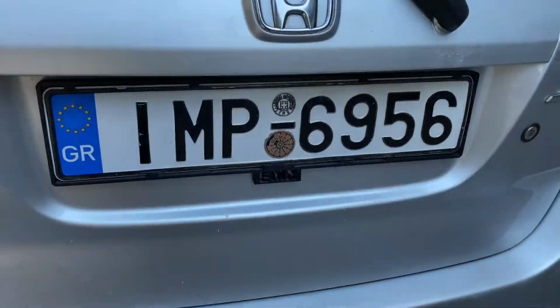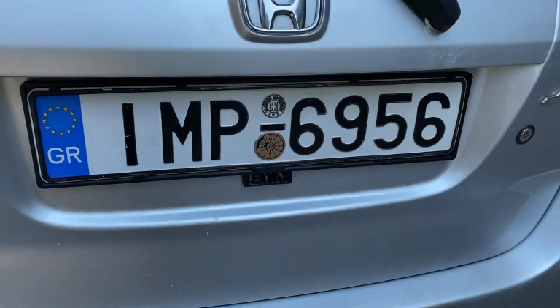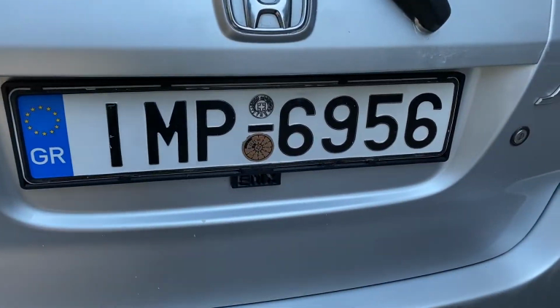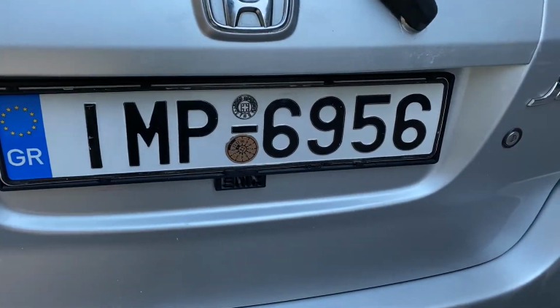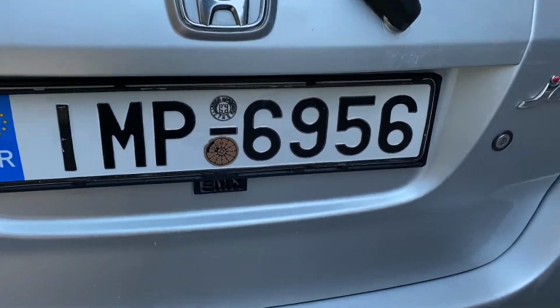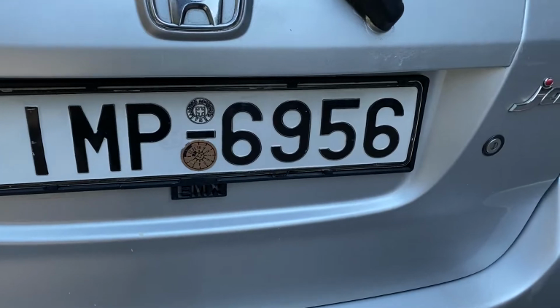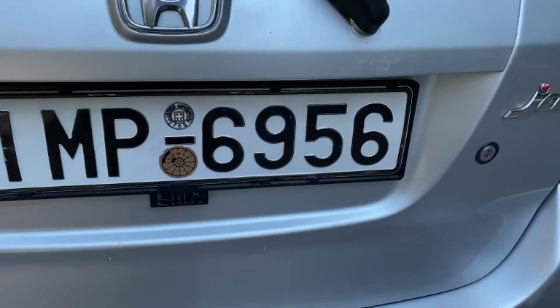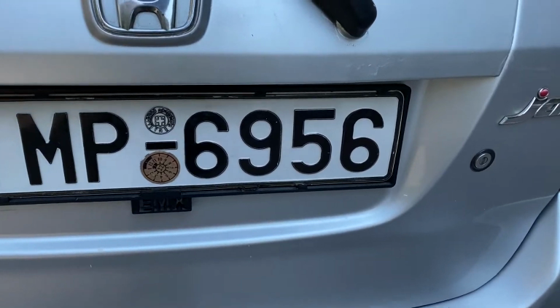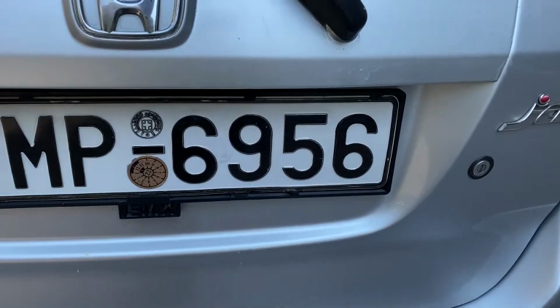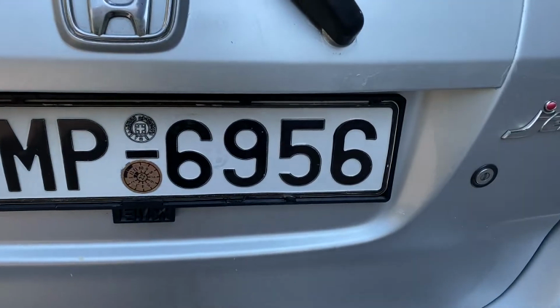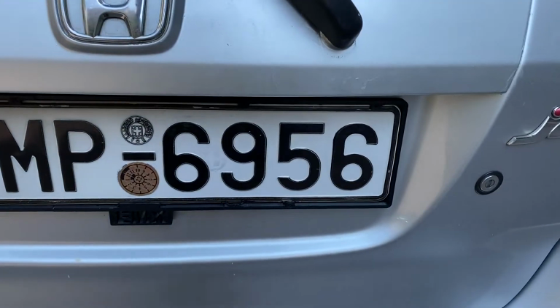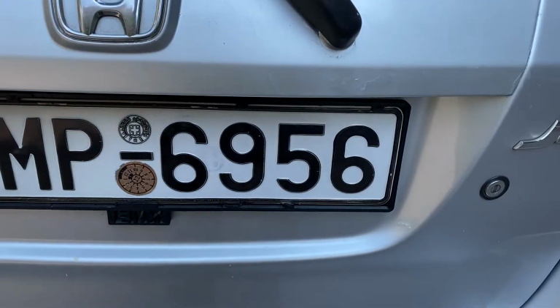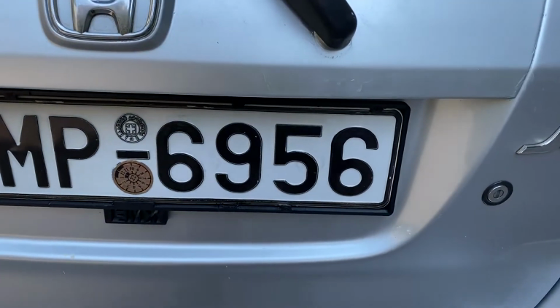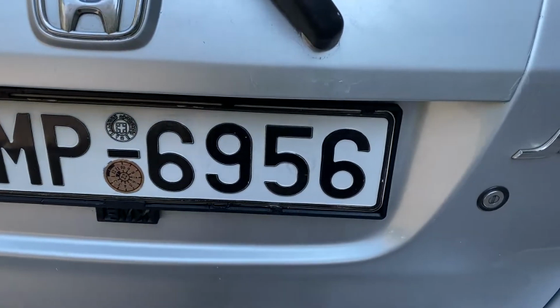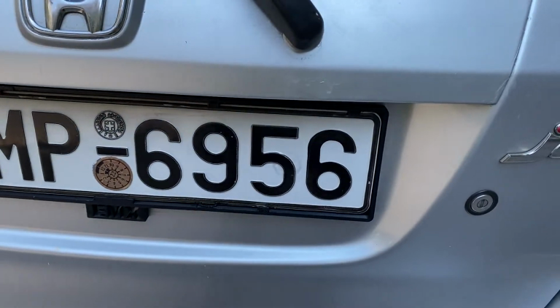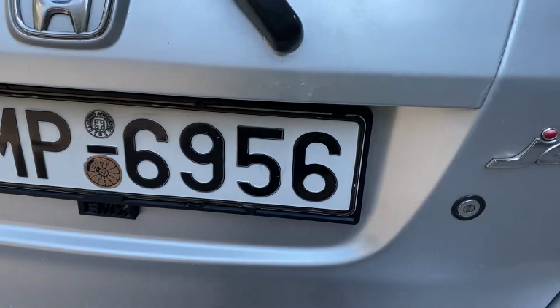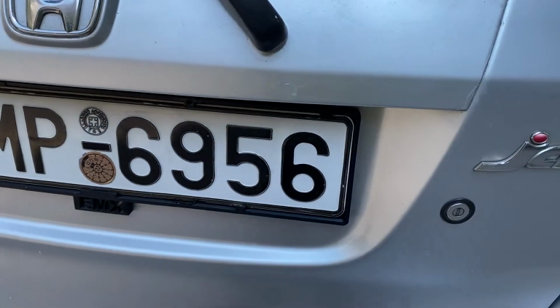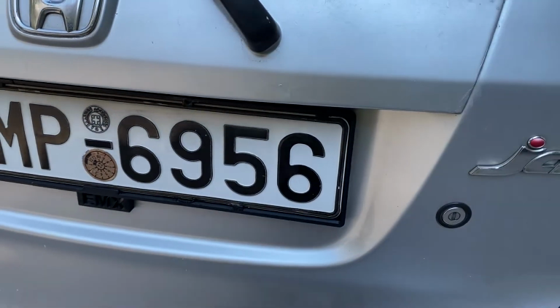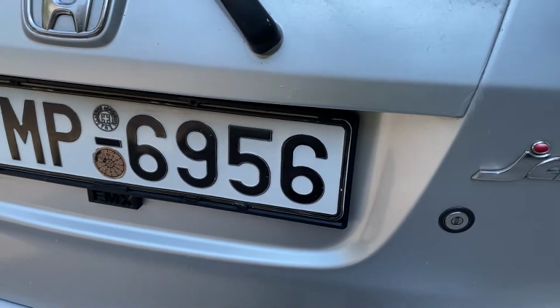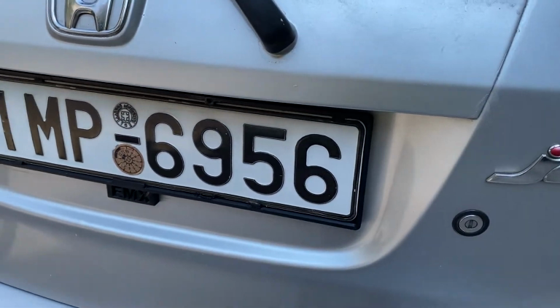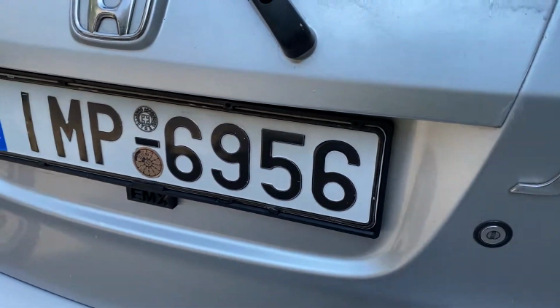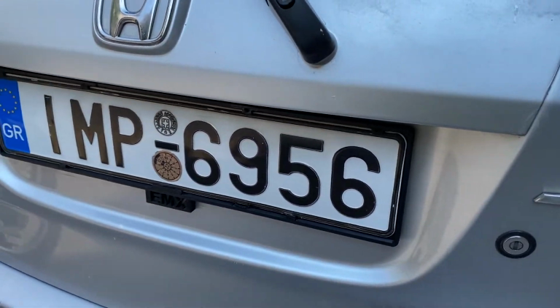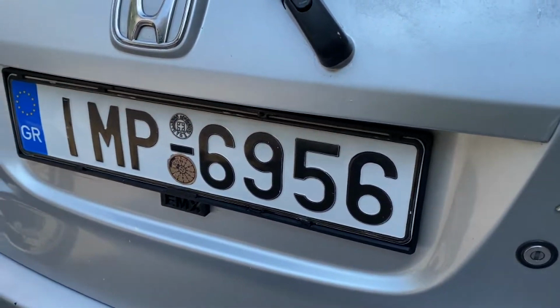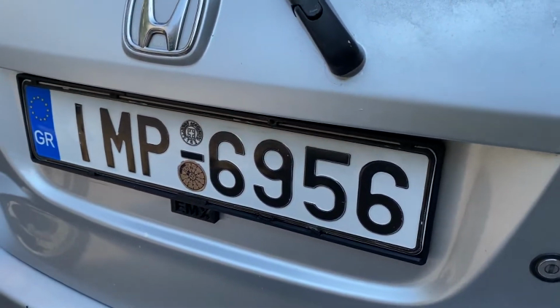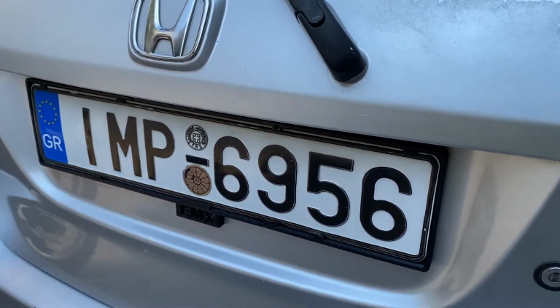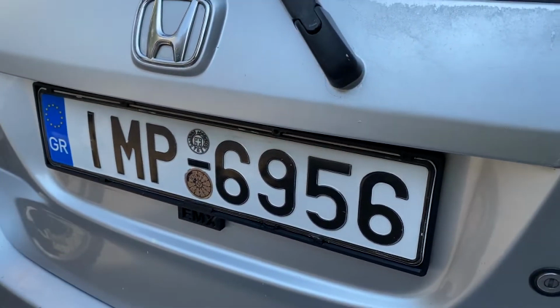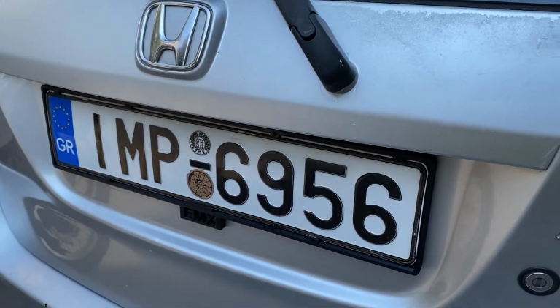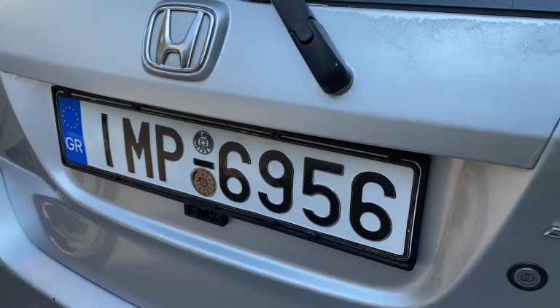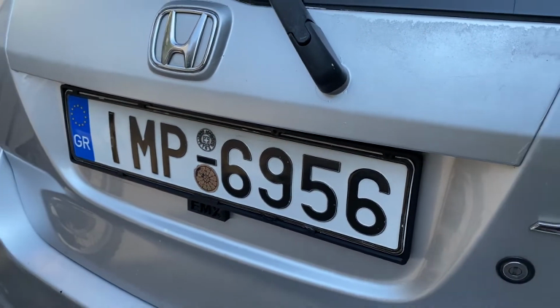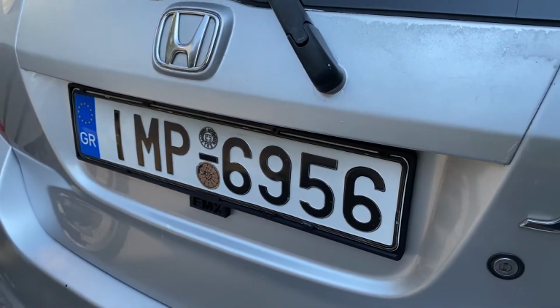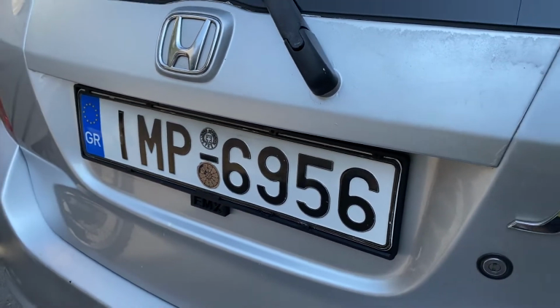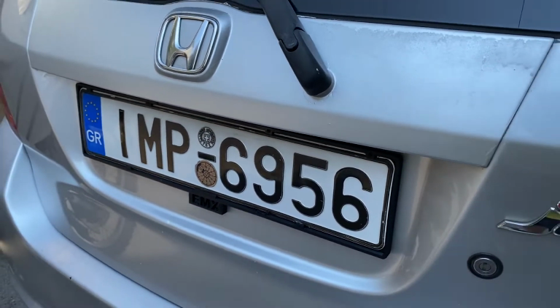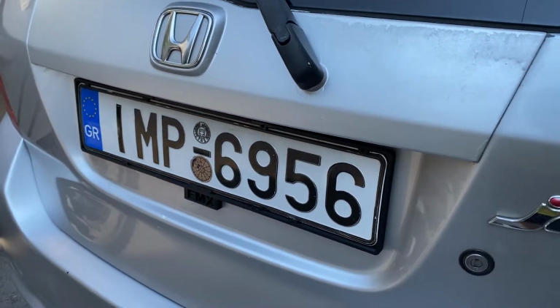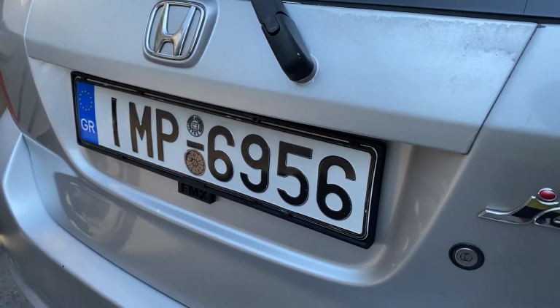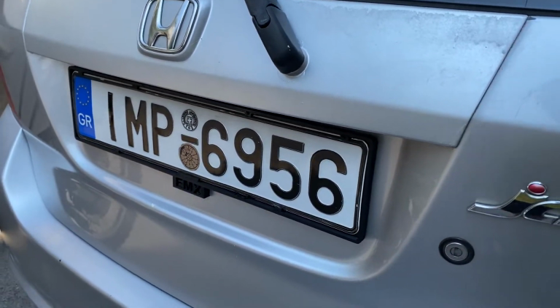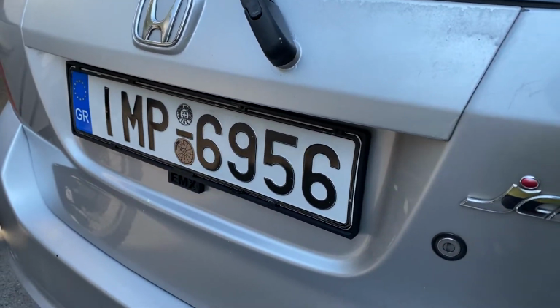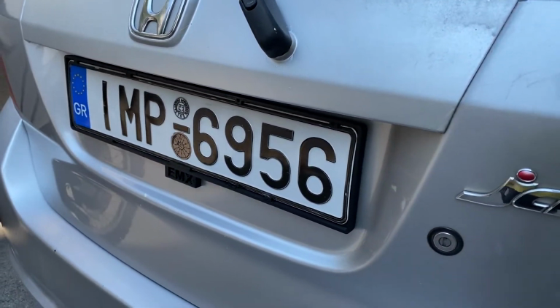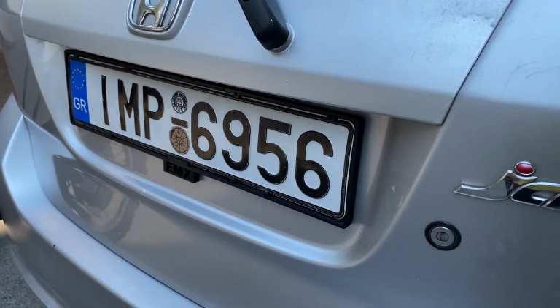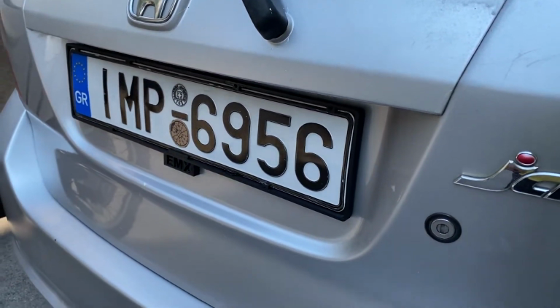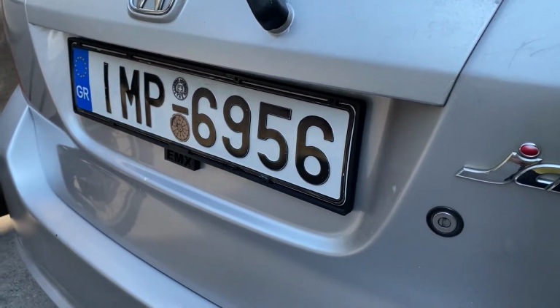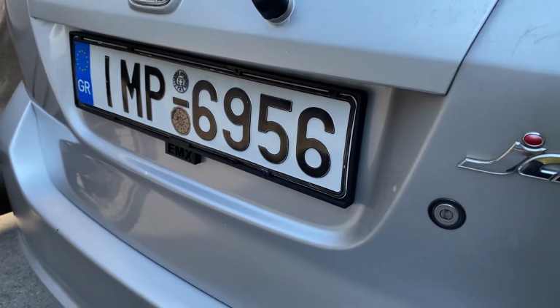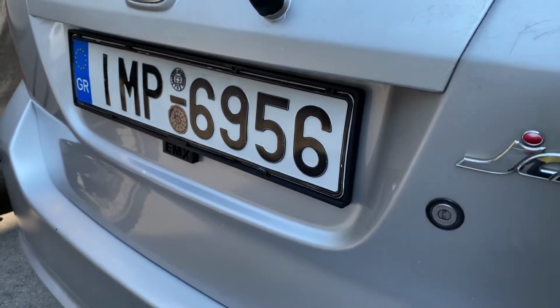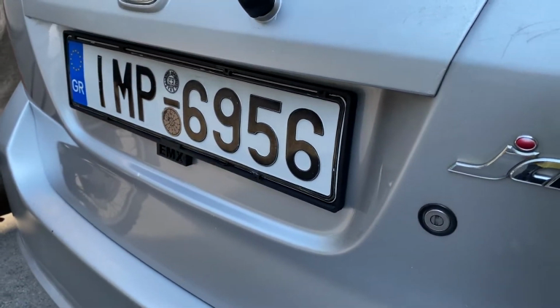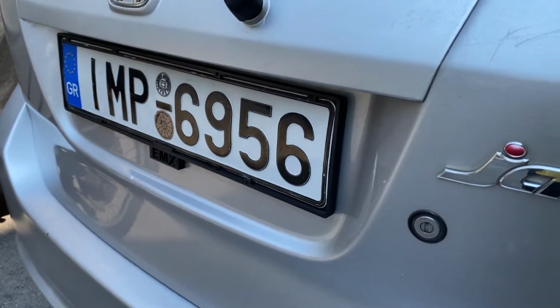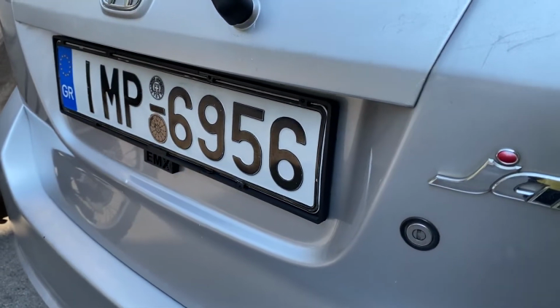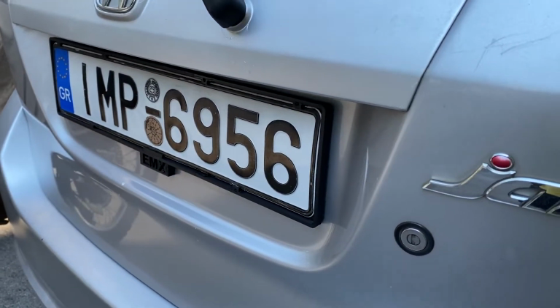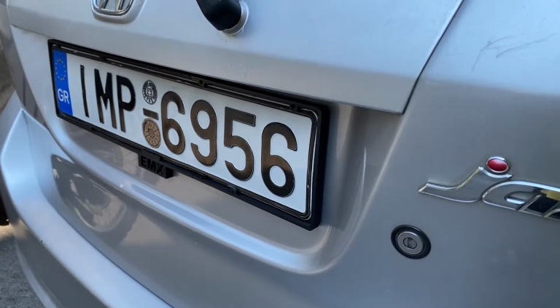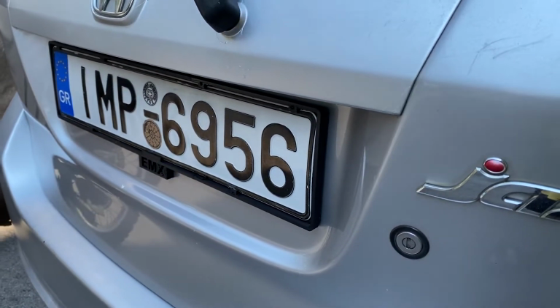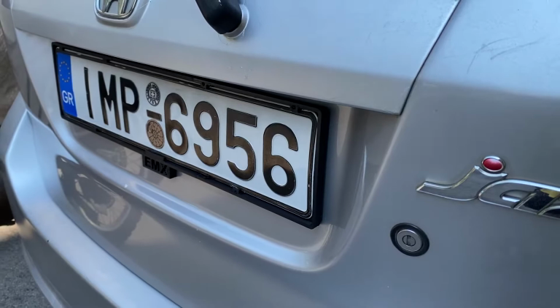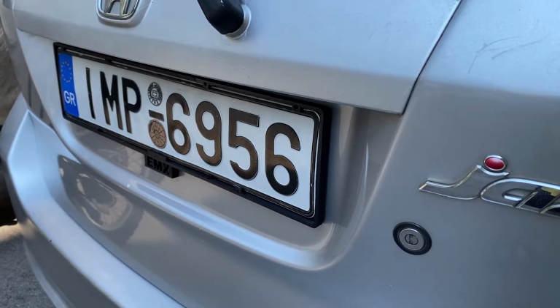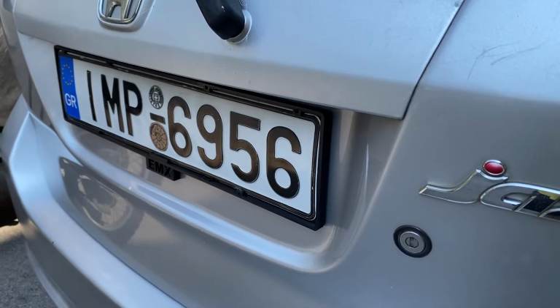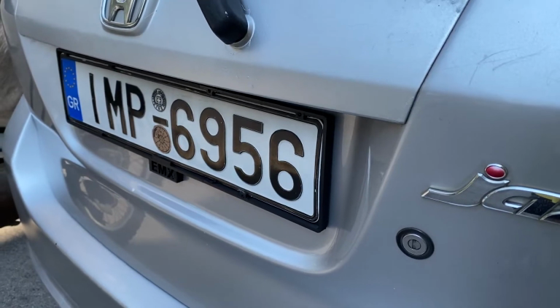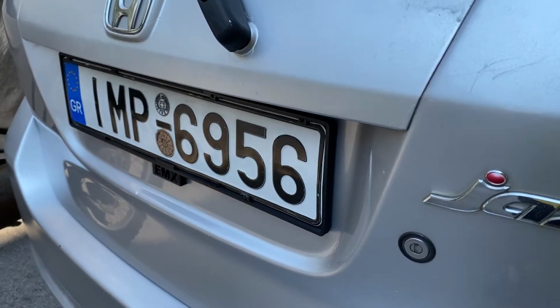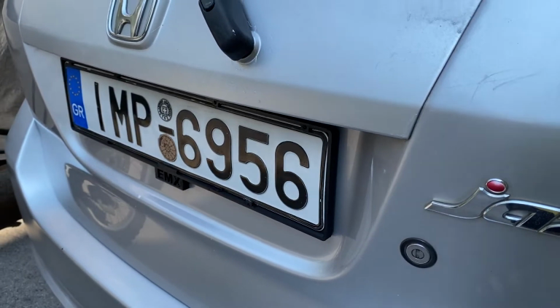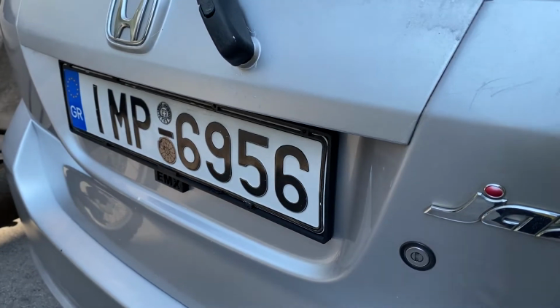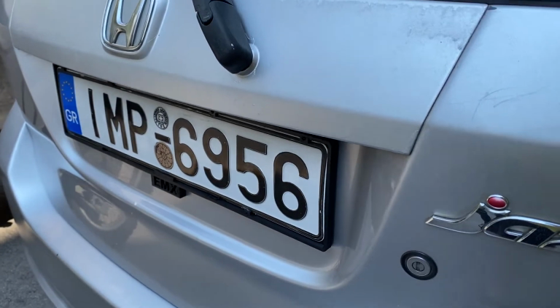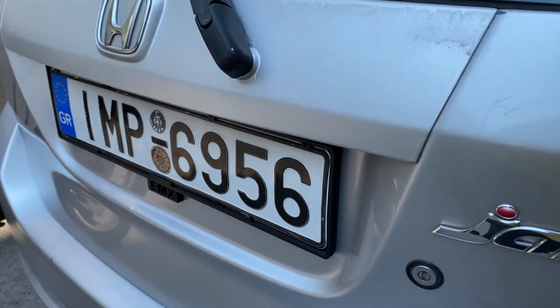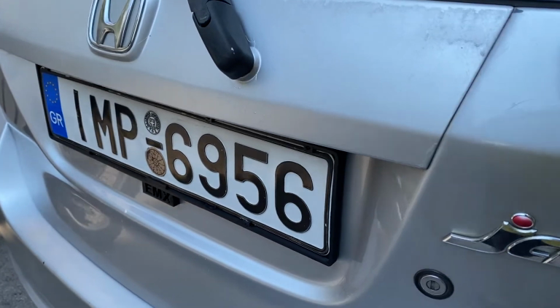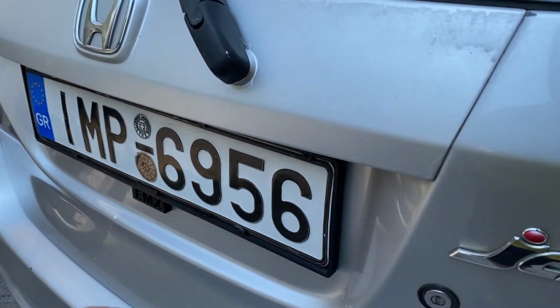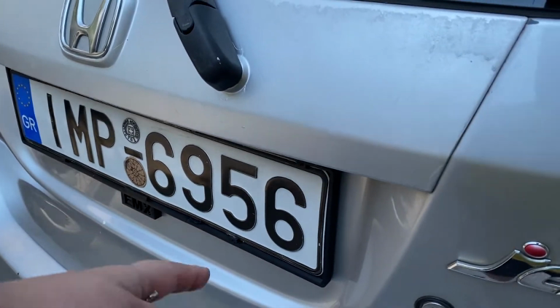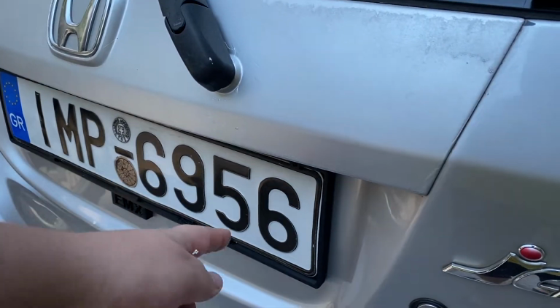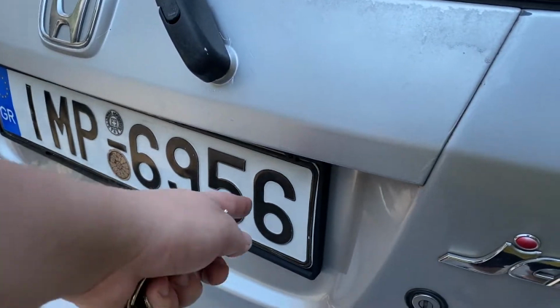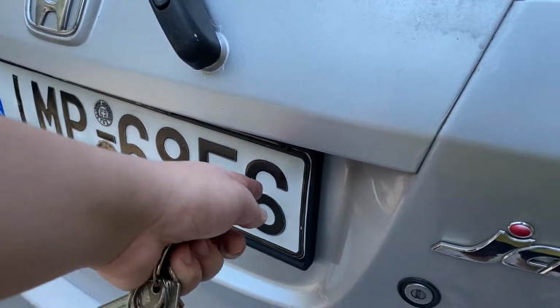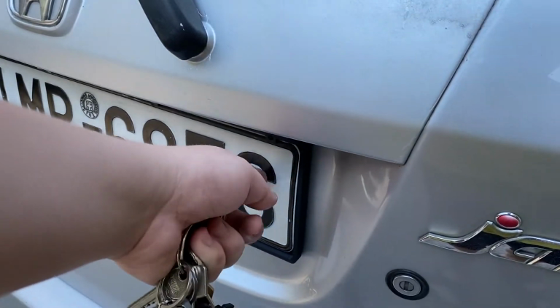It sits very nice. You have to manipulate the plate a little bit to make it fit, but I adjusted it already. It fits really nice.